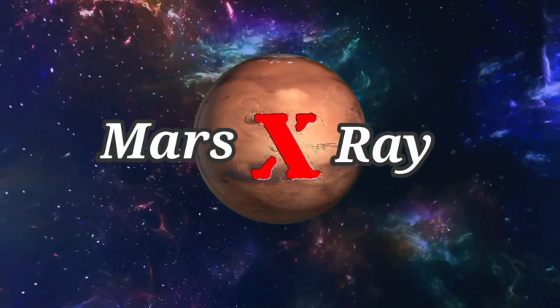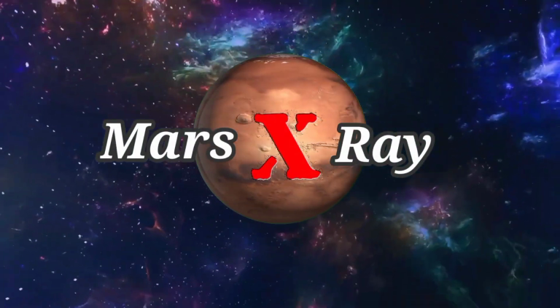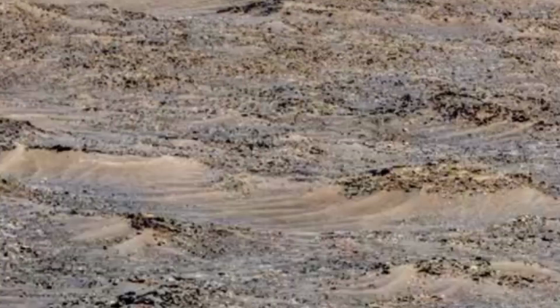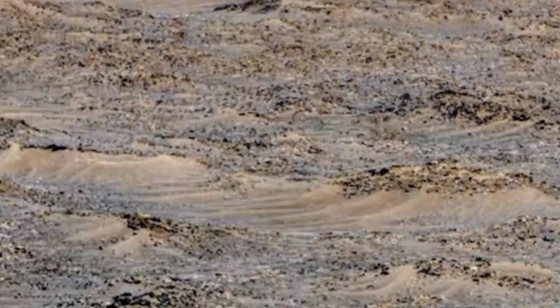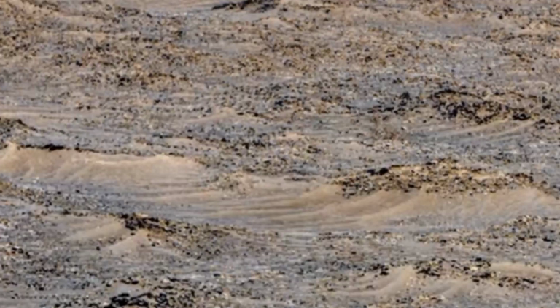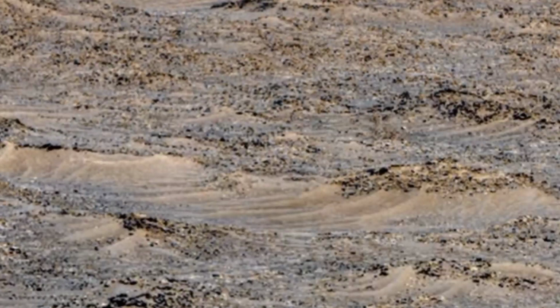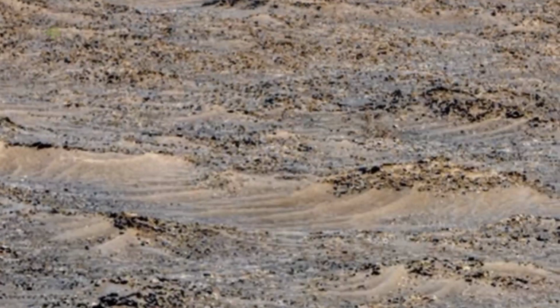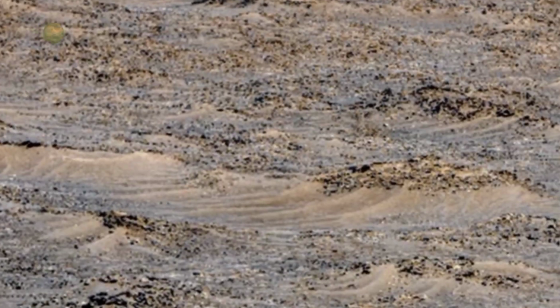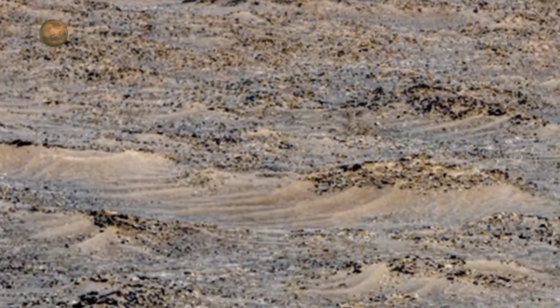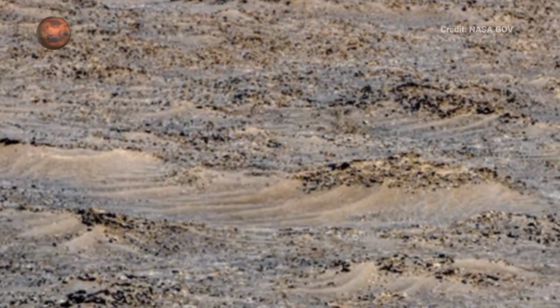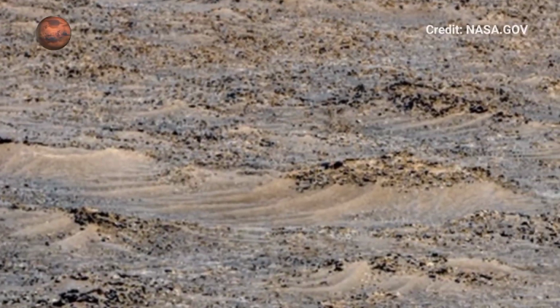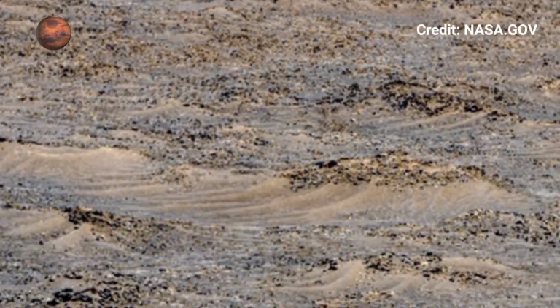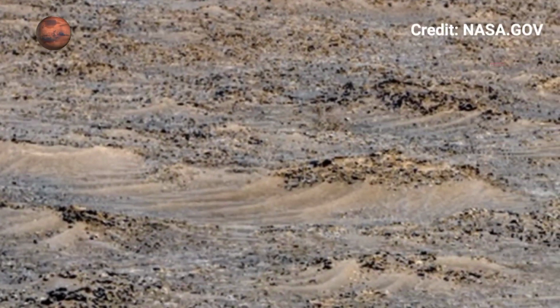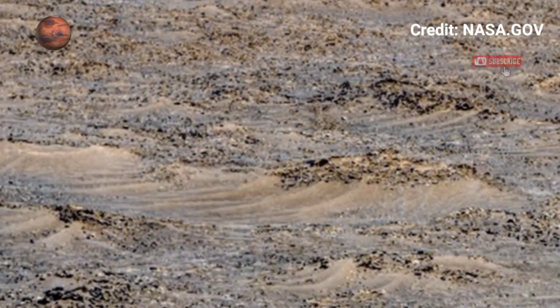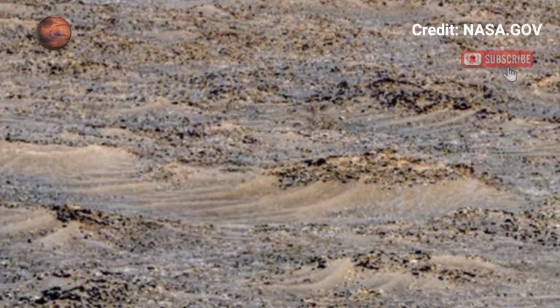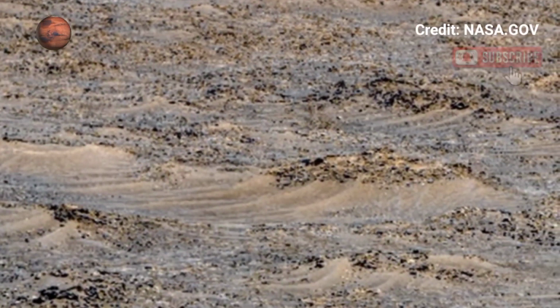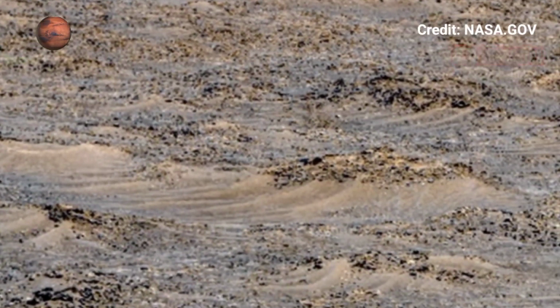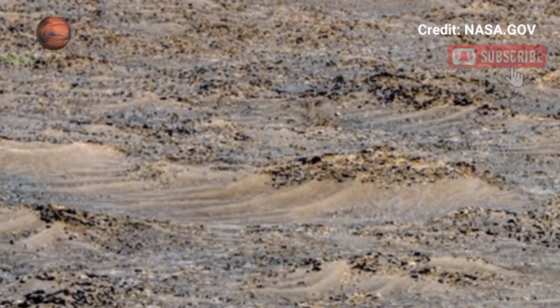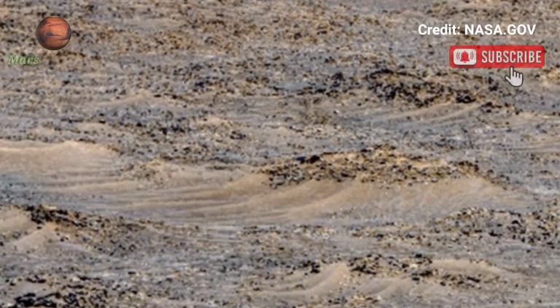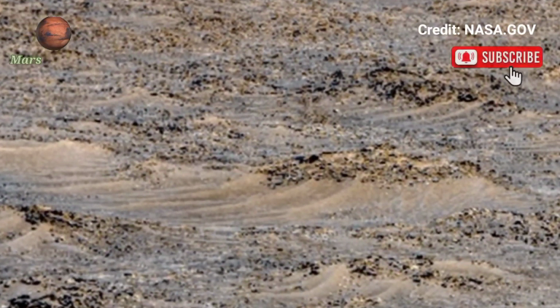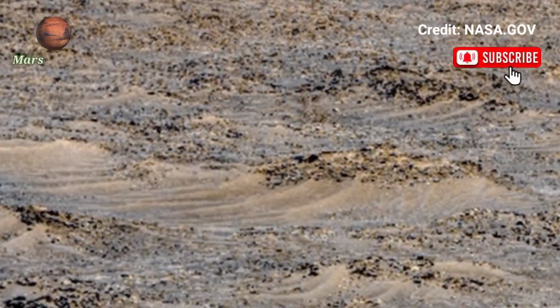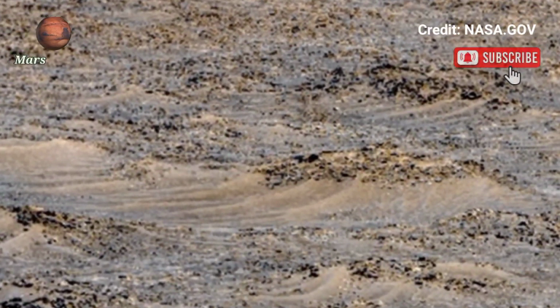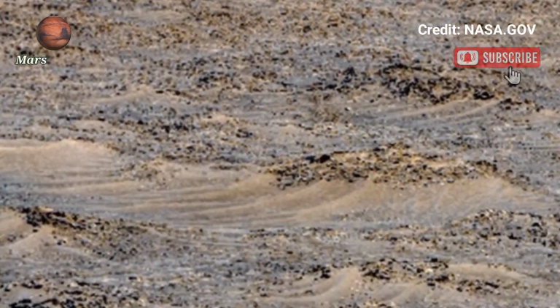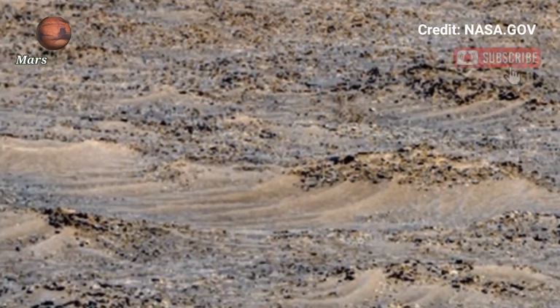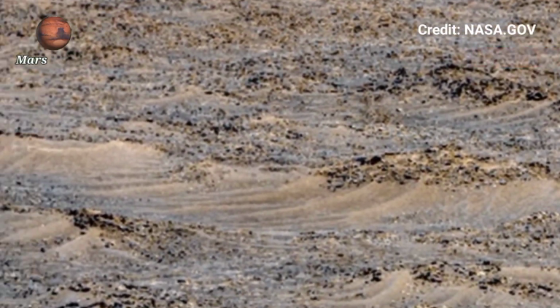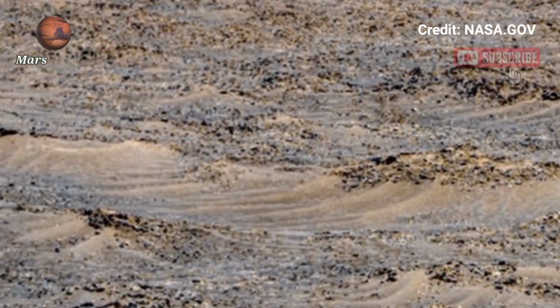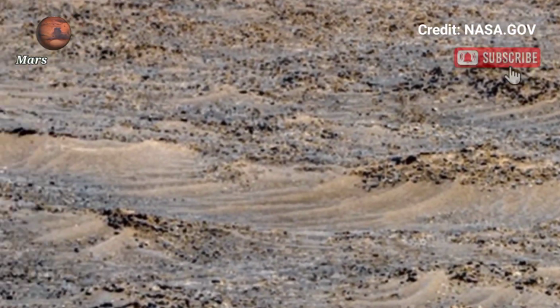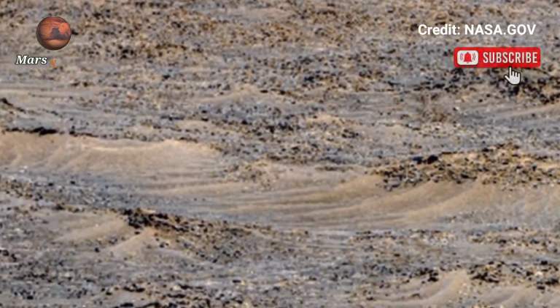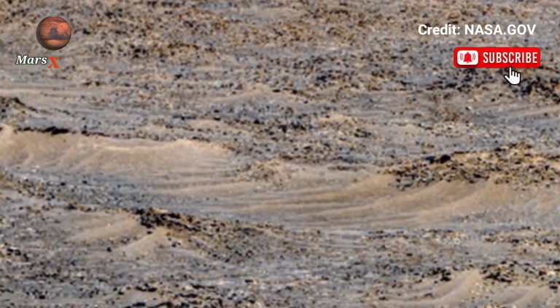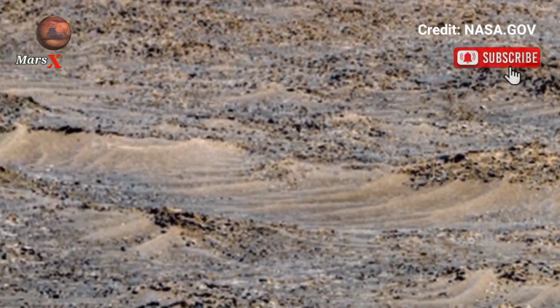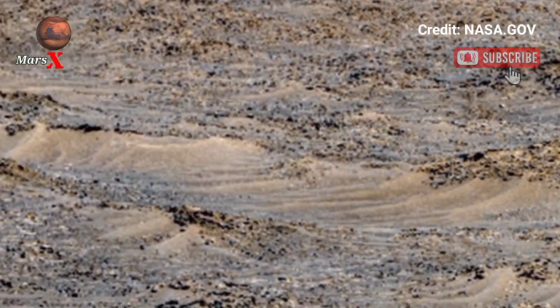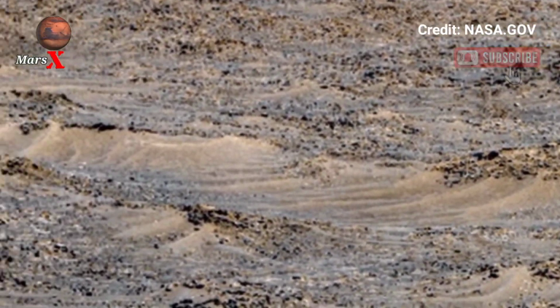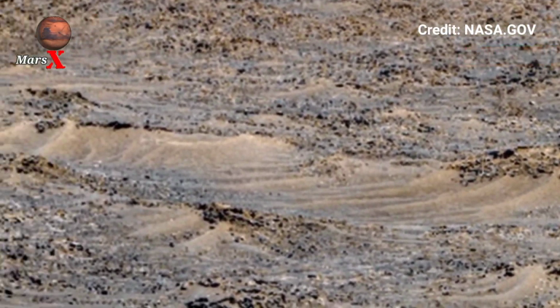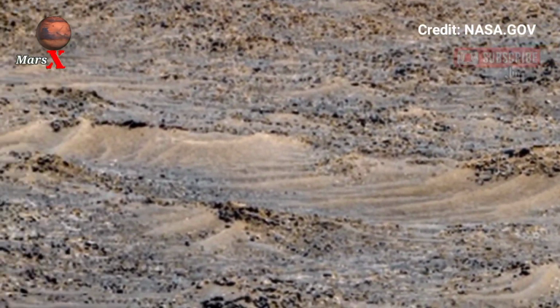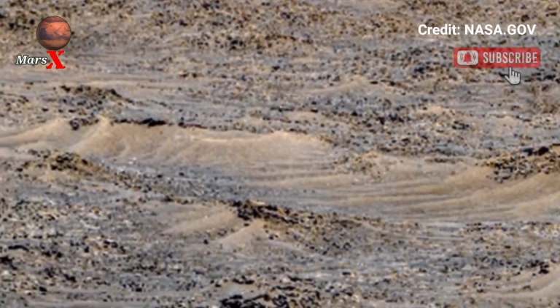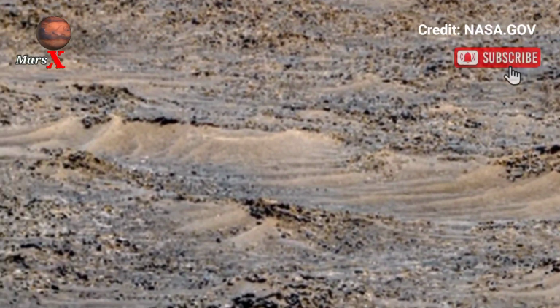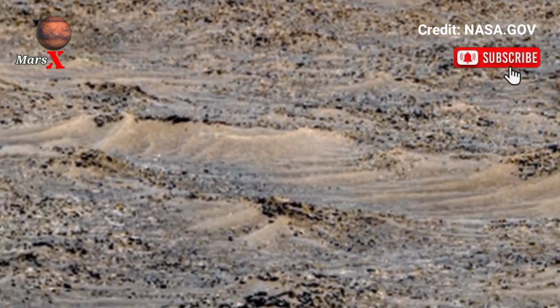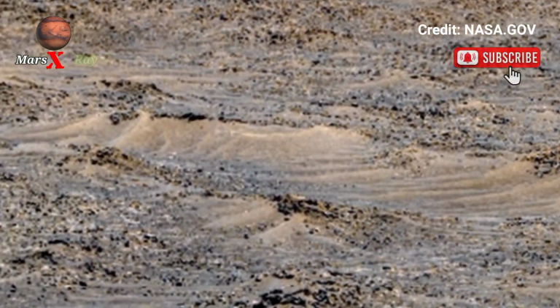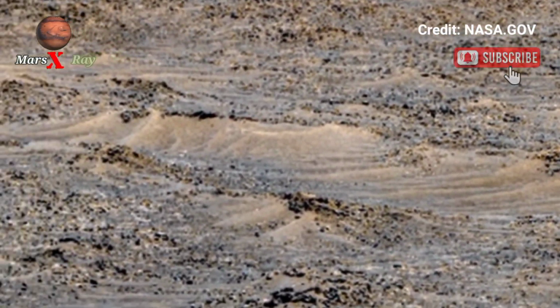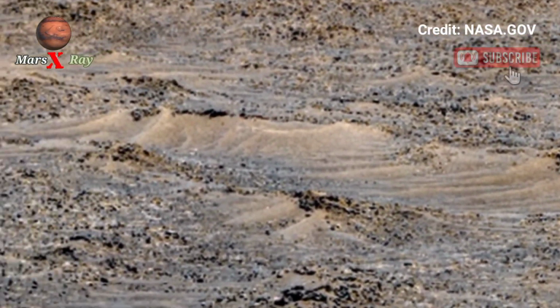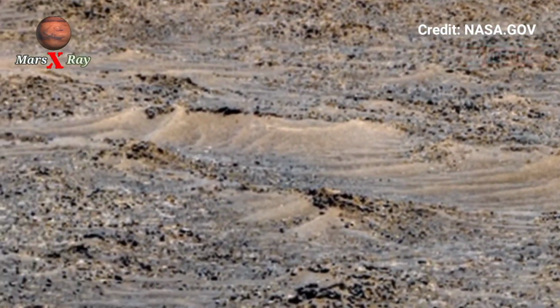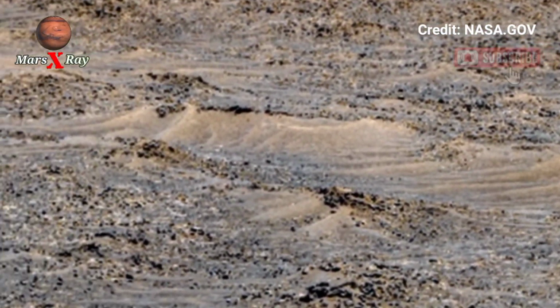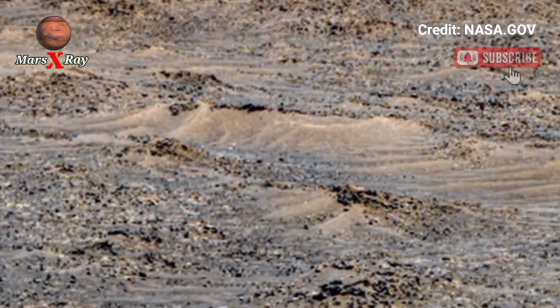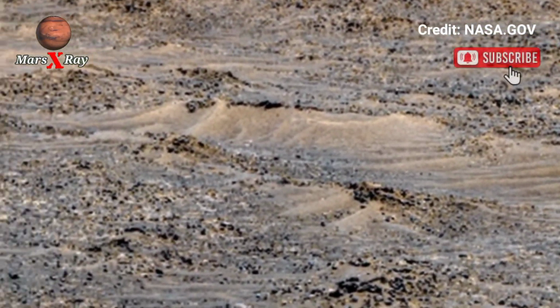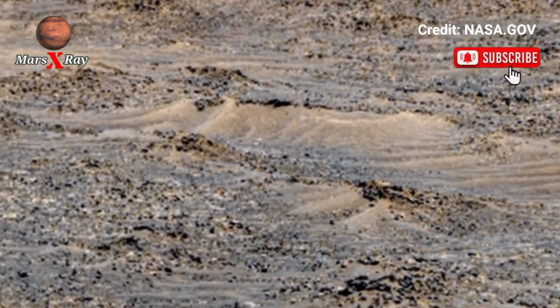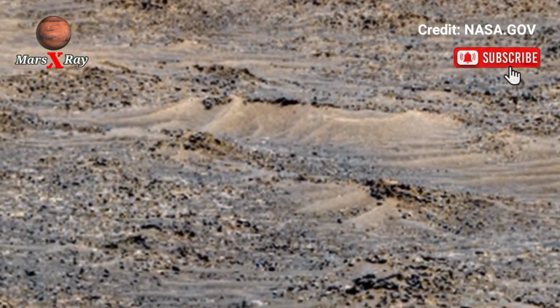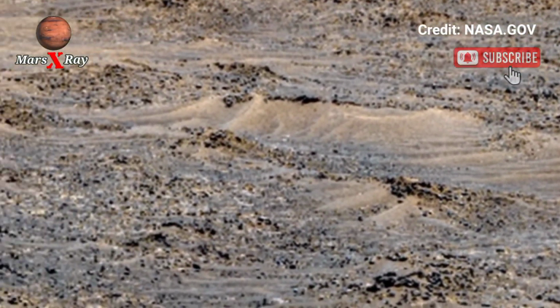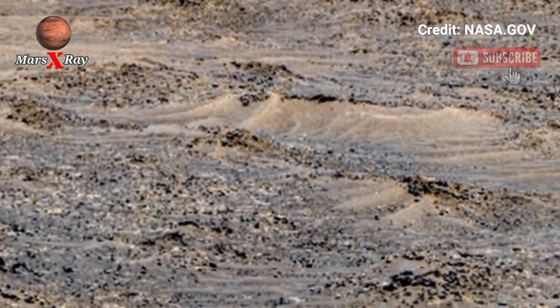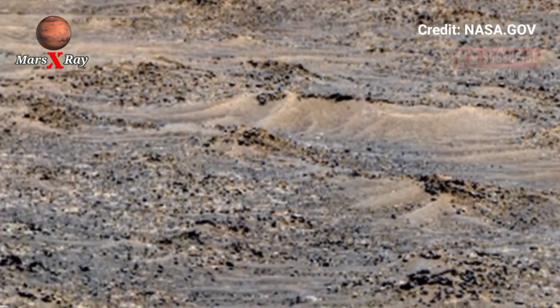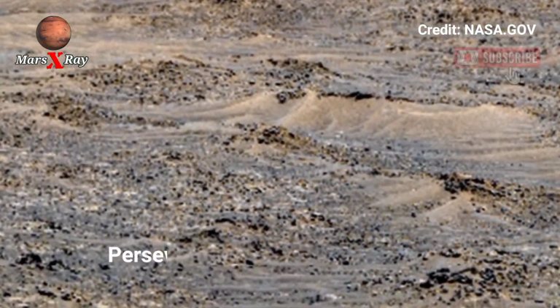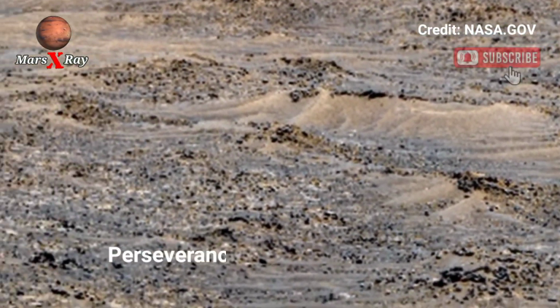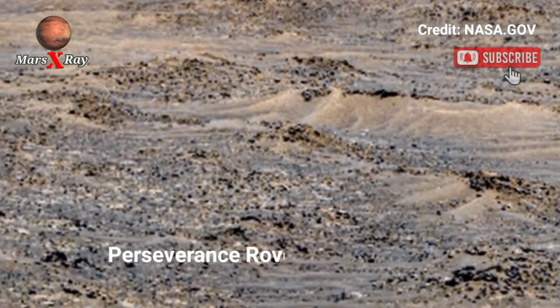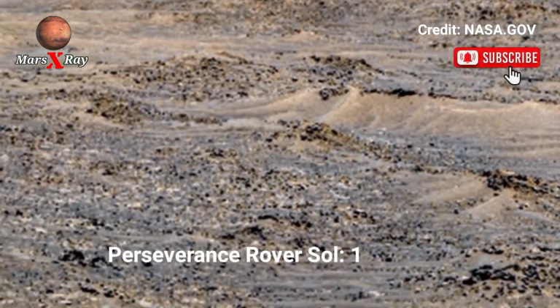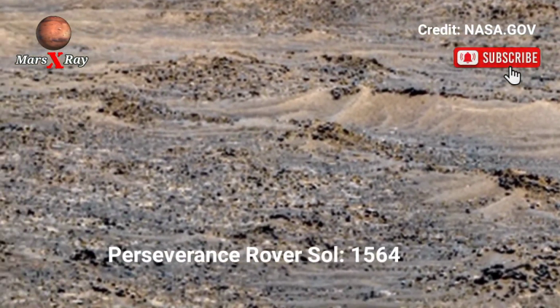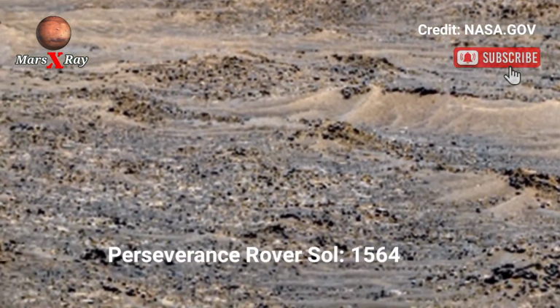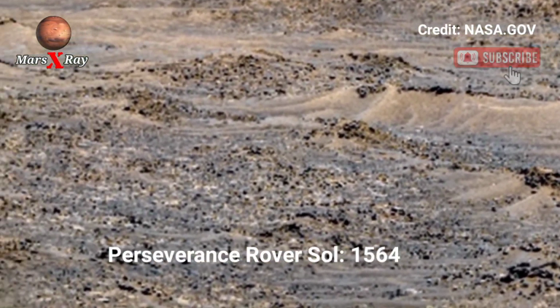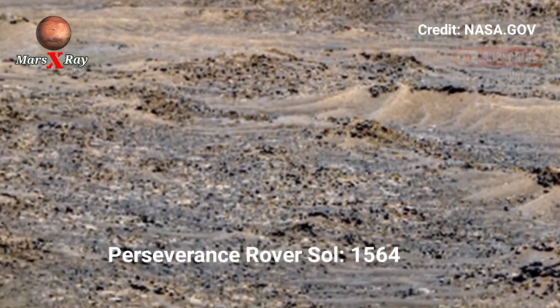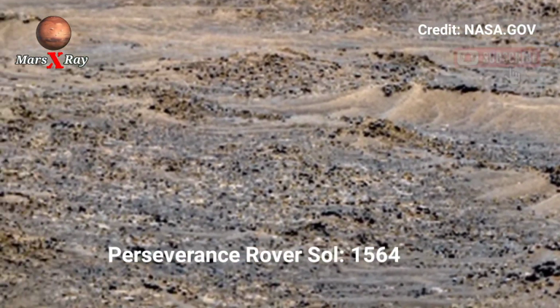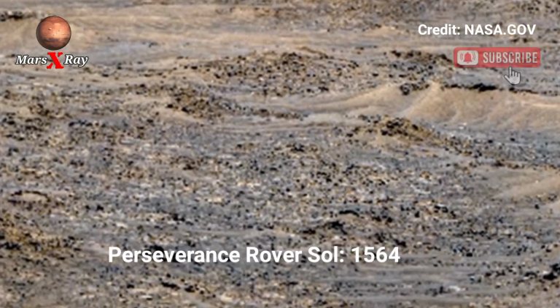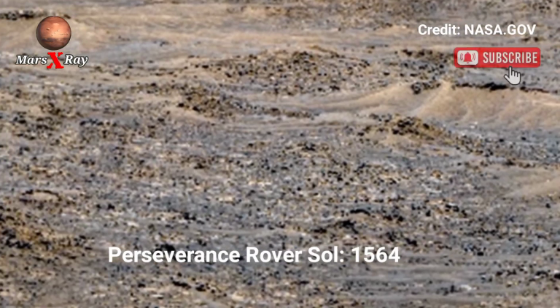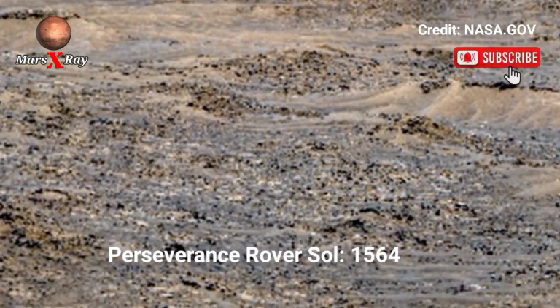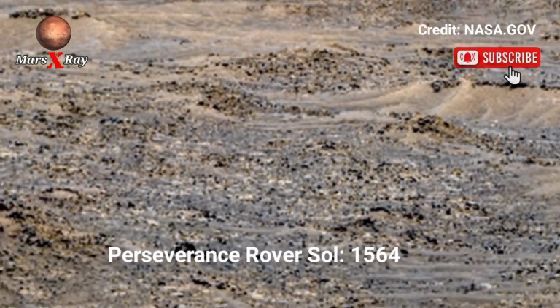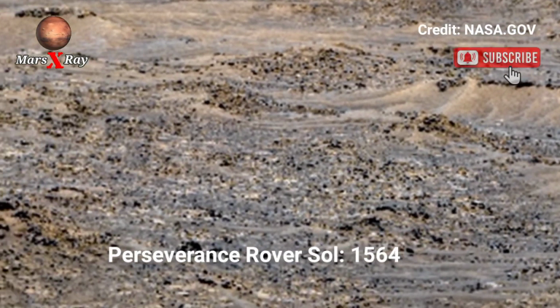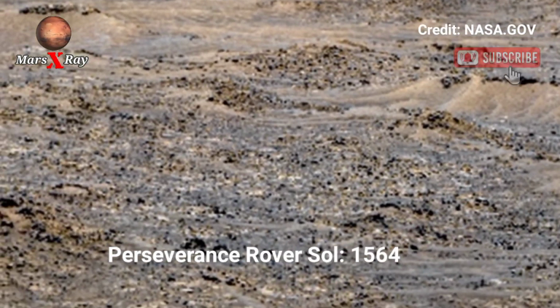Hi guys, welcome back to the YouTube channel. Mars X-Ray — NASA's Mars Perseverance Rover, Sol 1564.